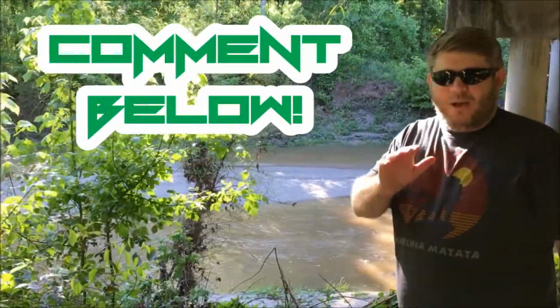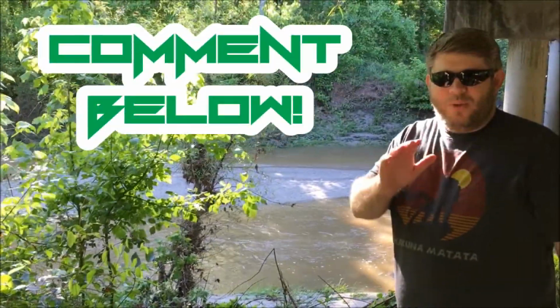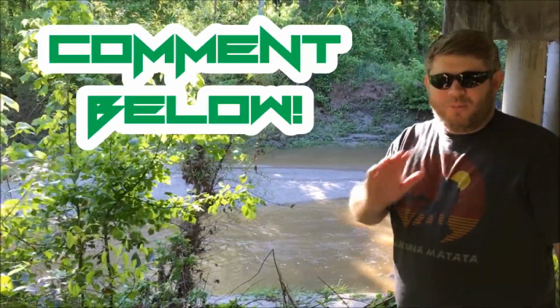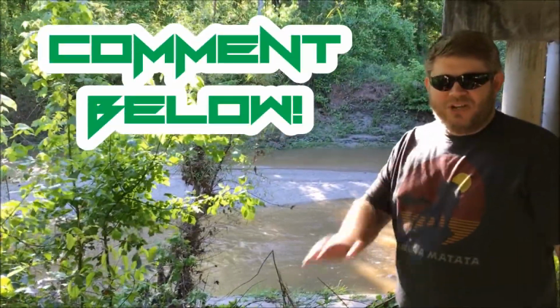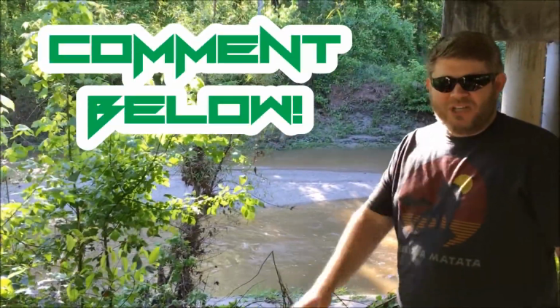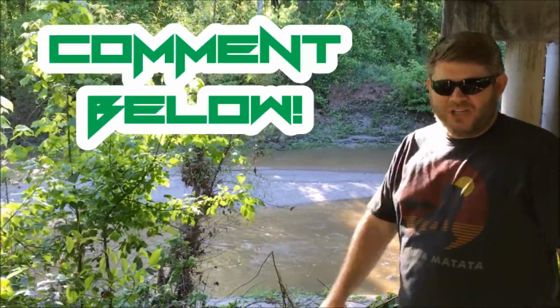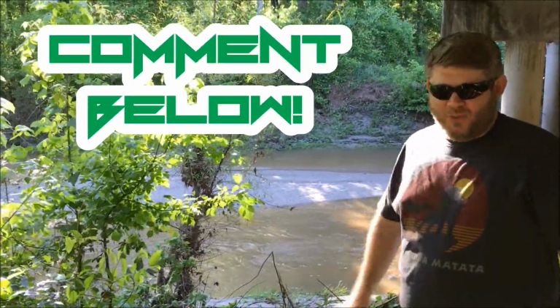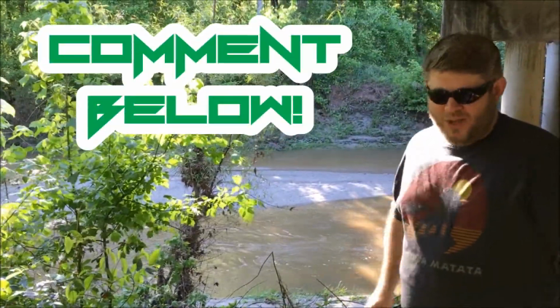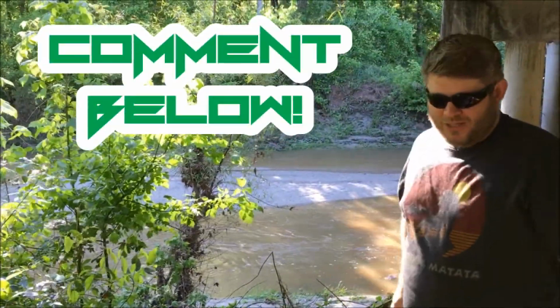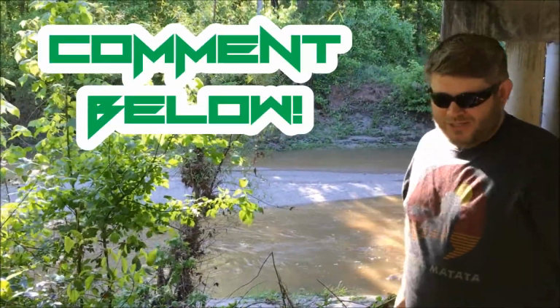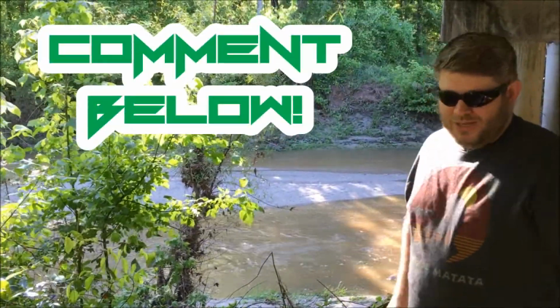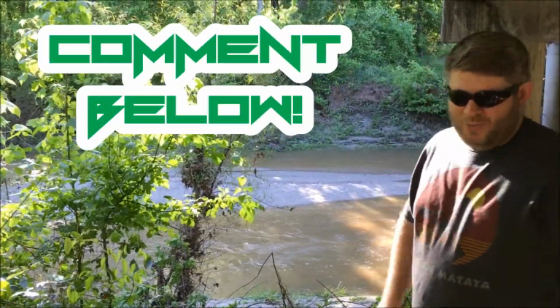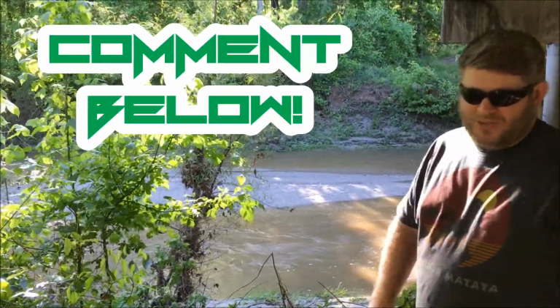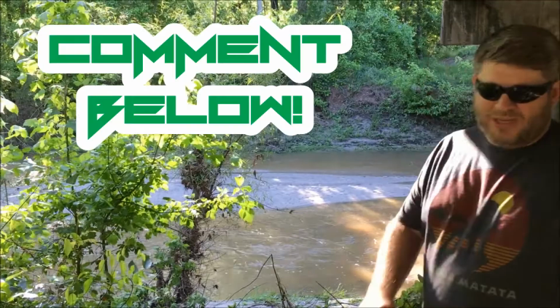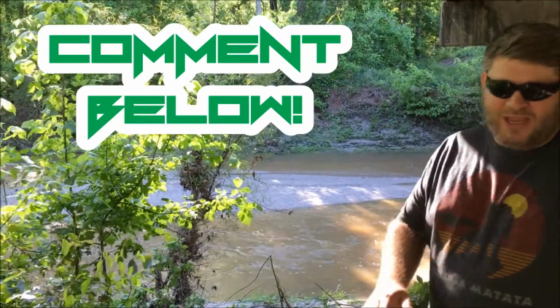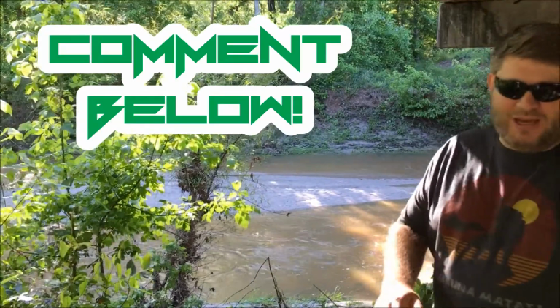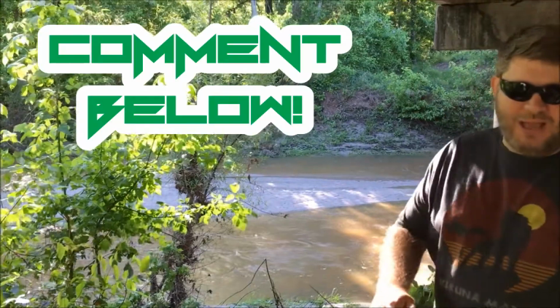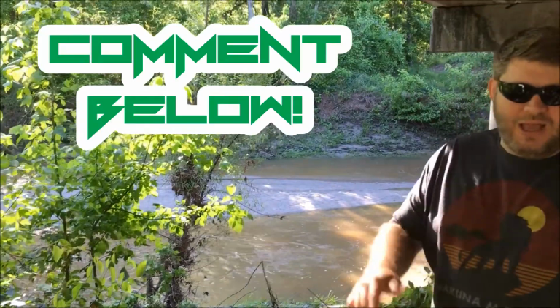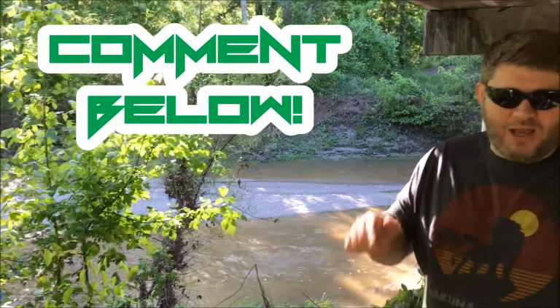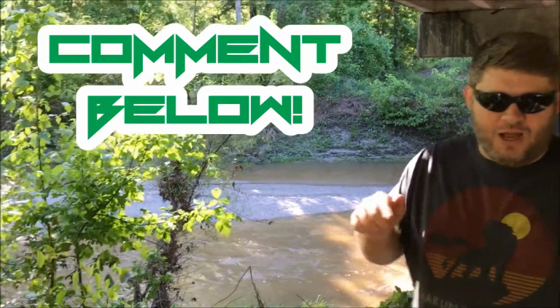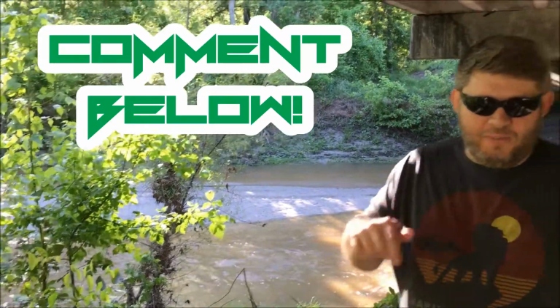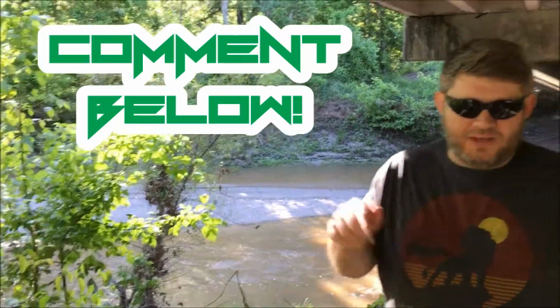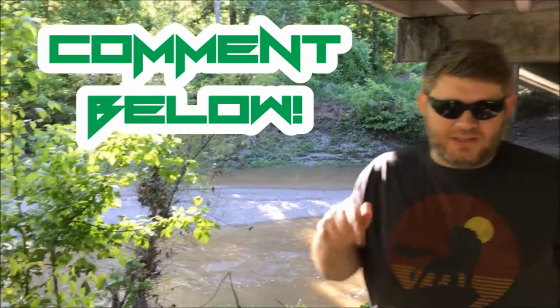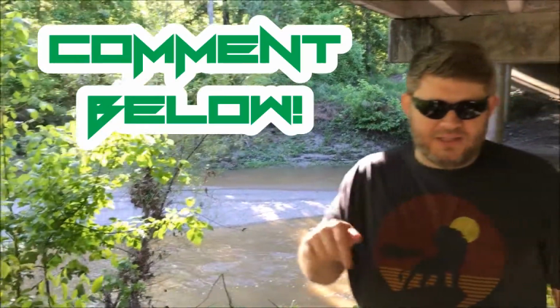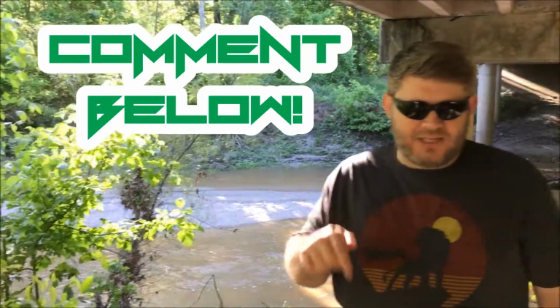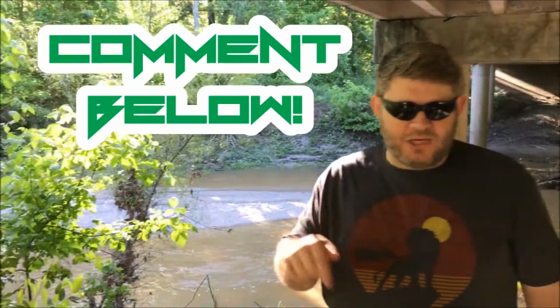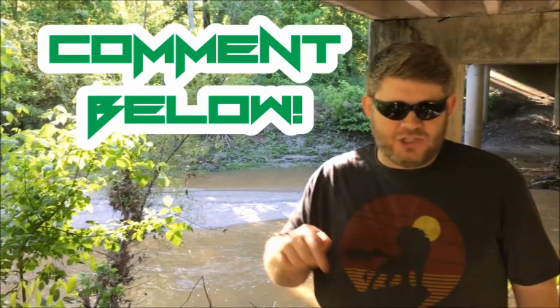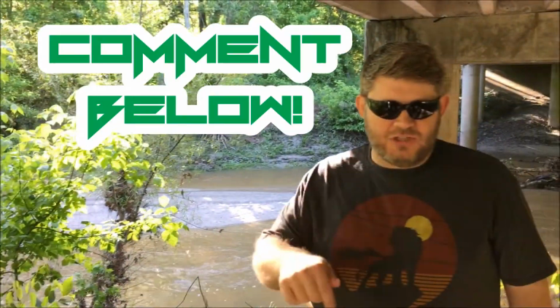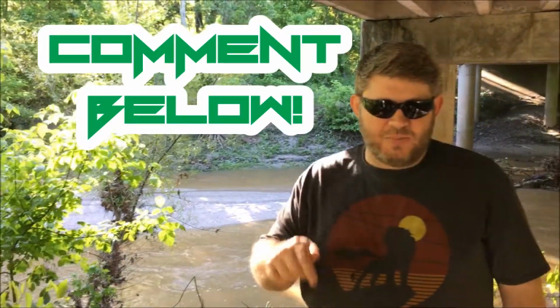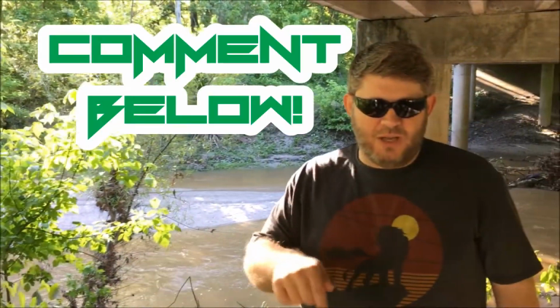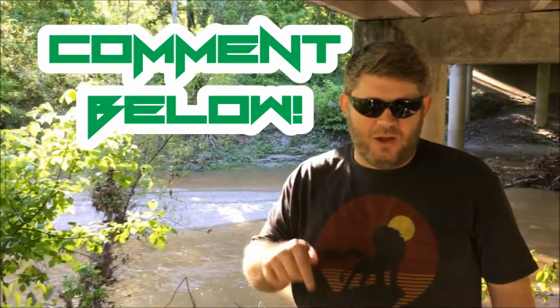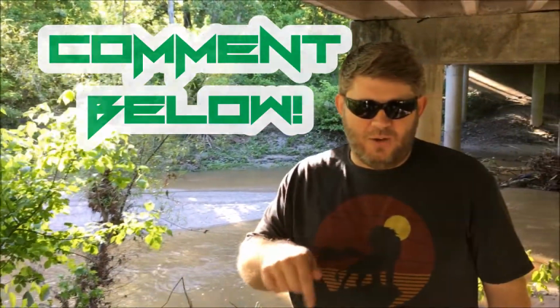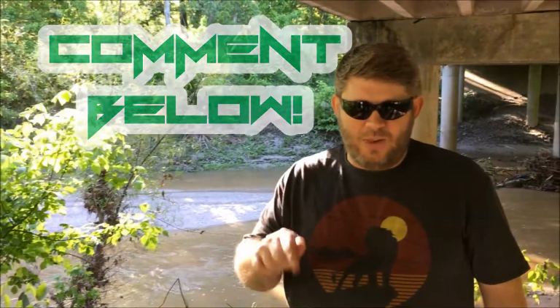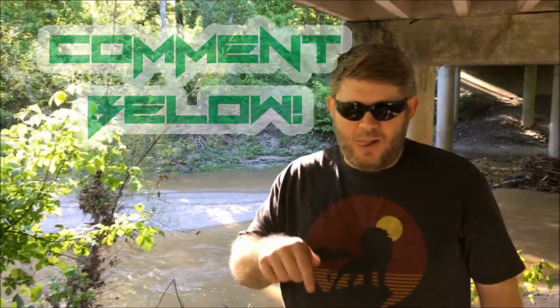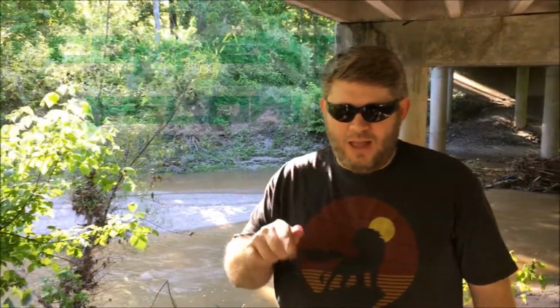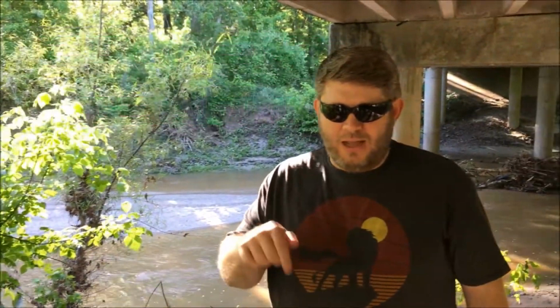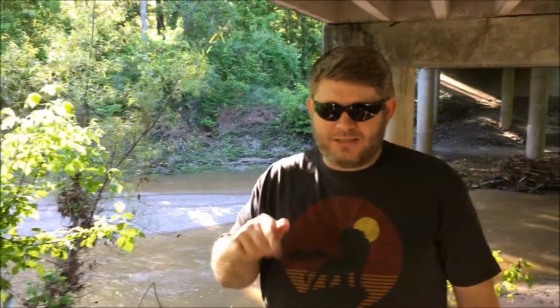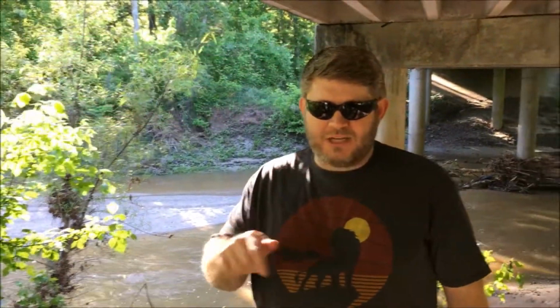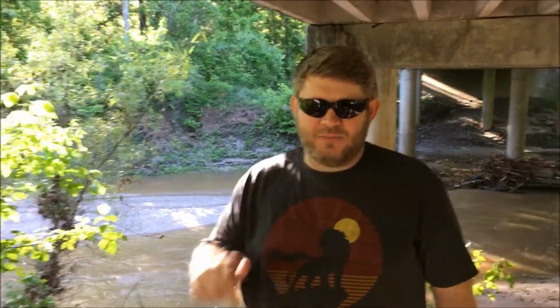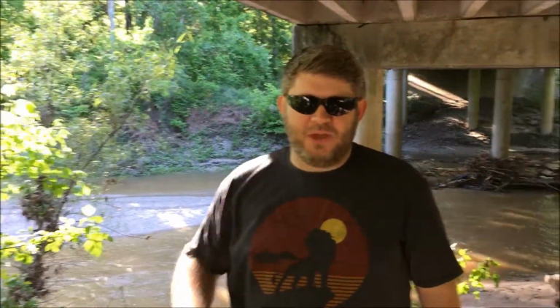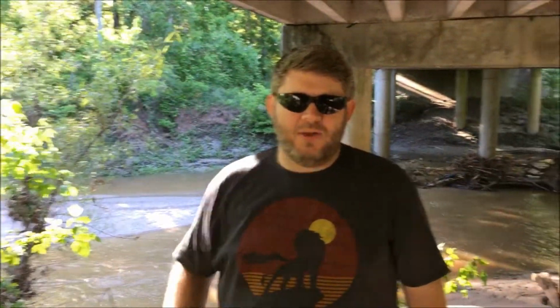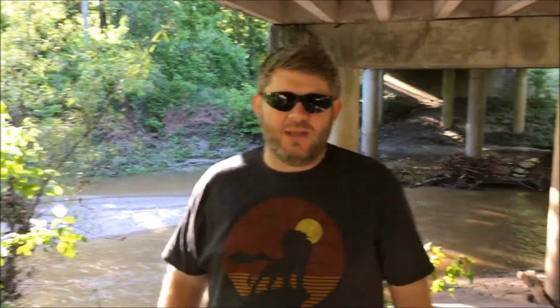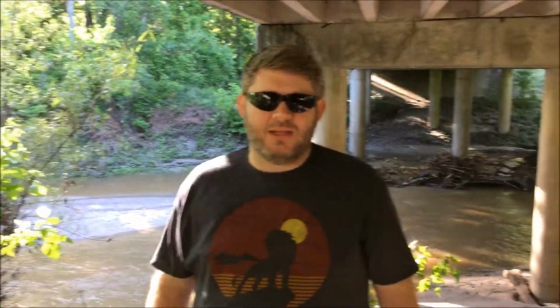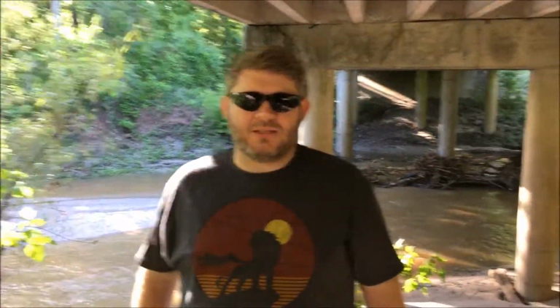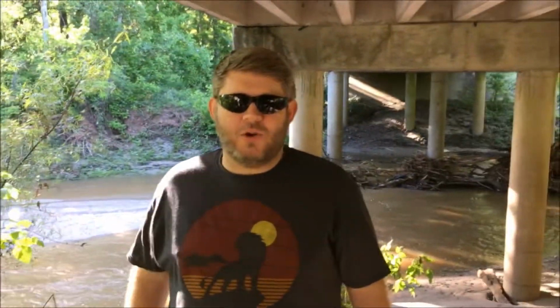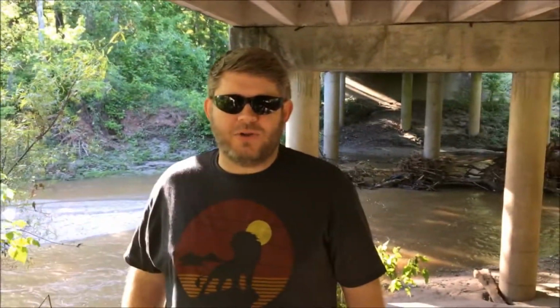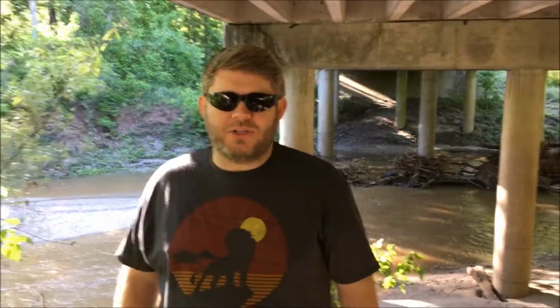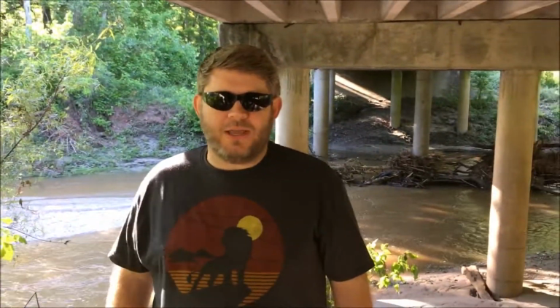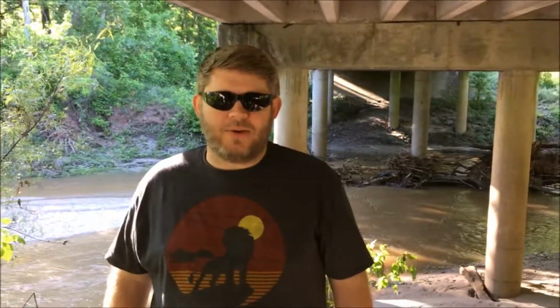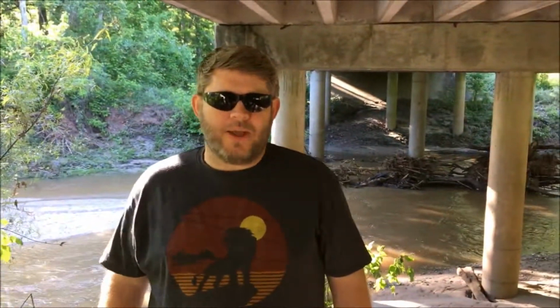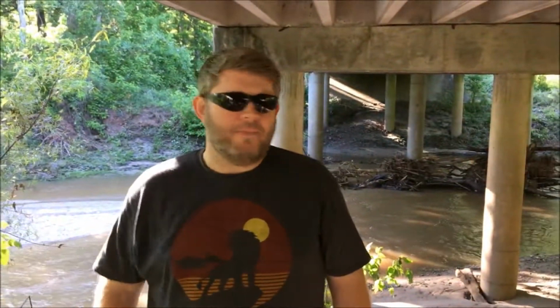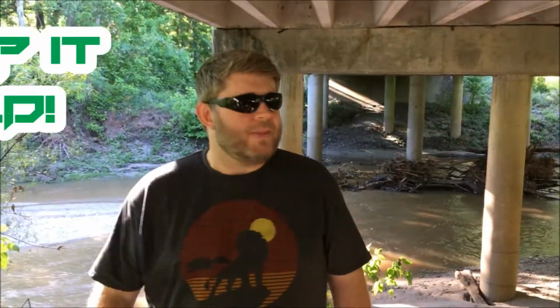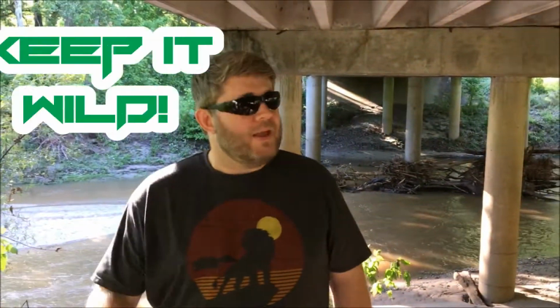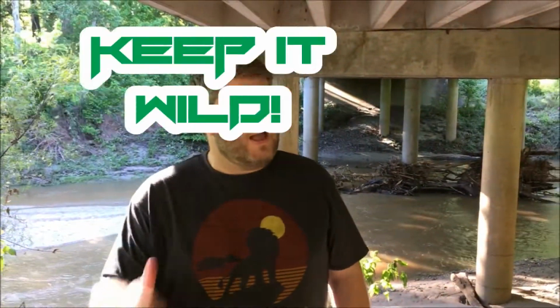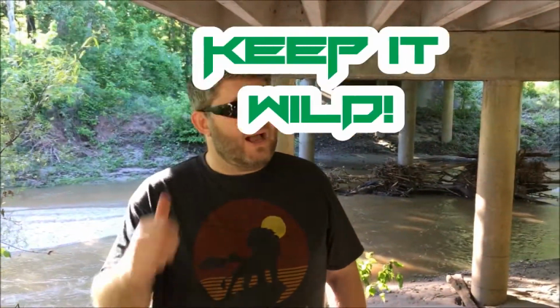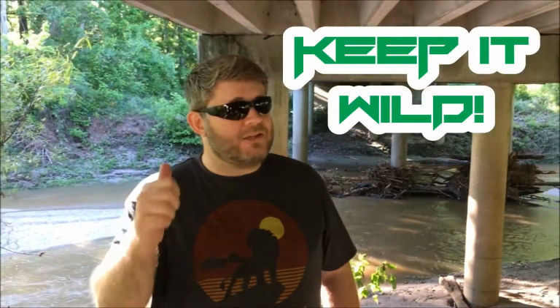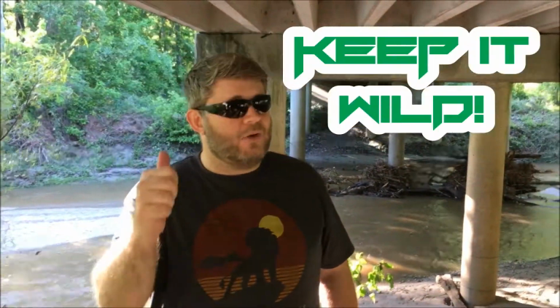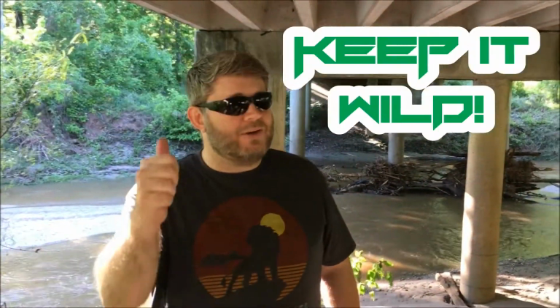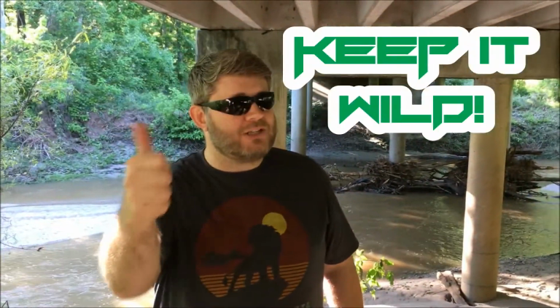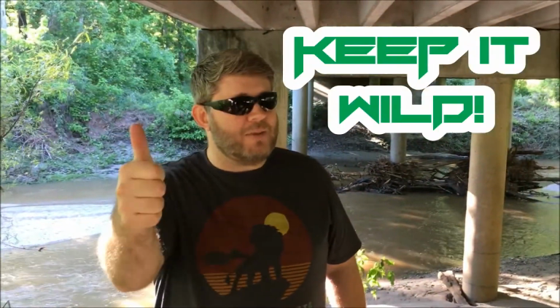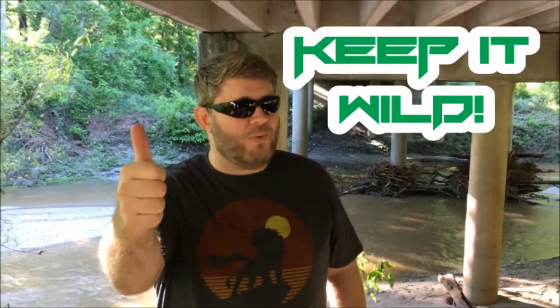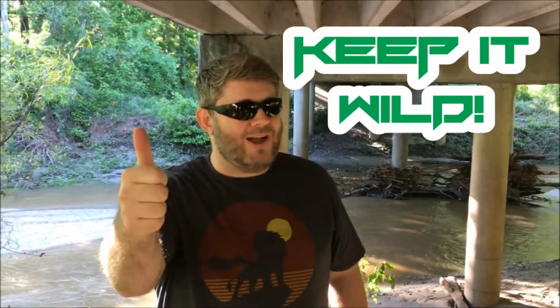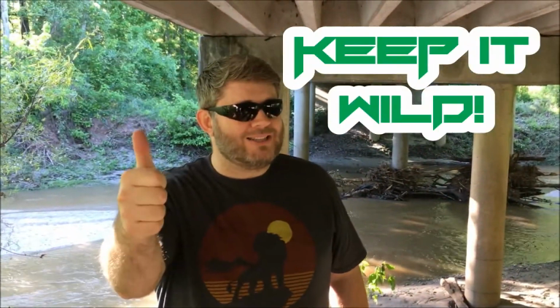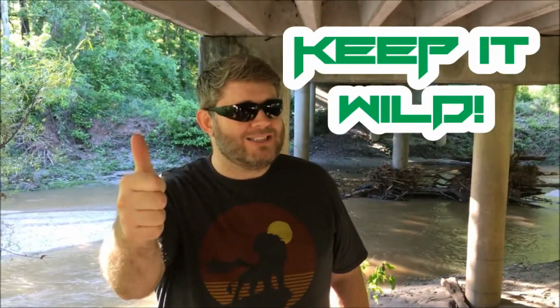We appreciate you watching. Comment in the section below and let us know what you think. As always, keep it wild.